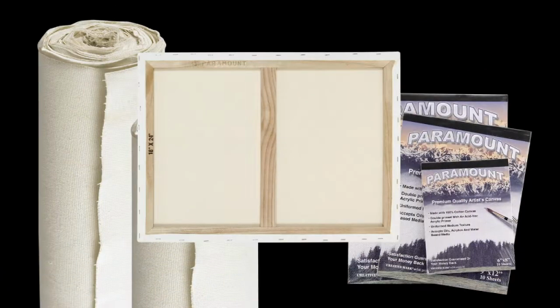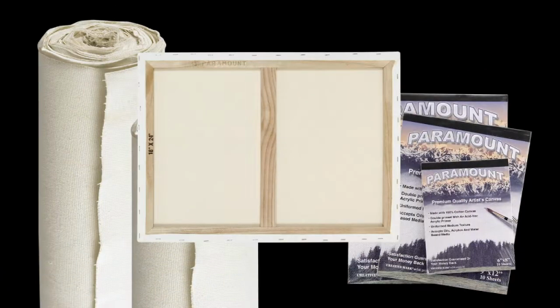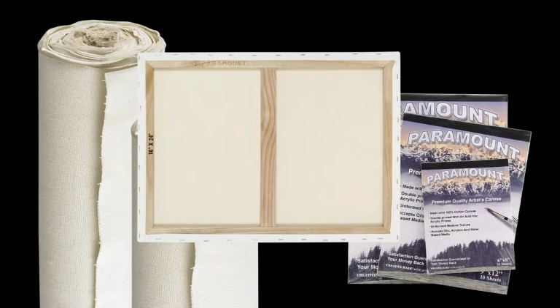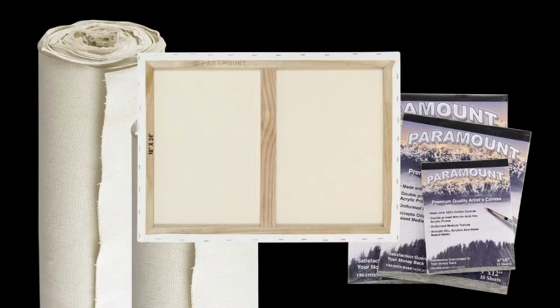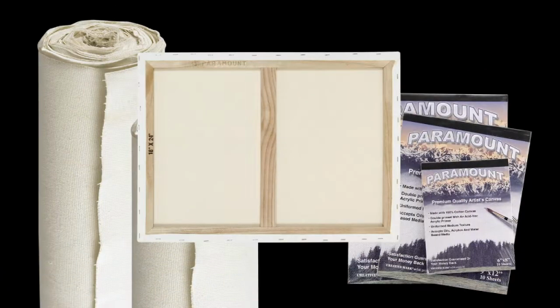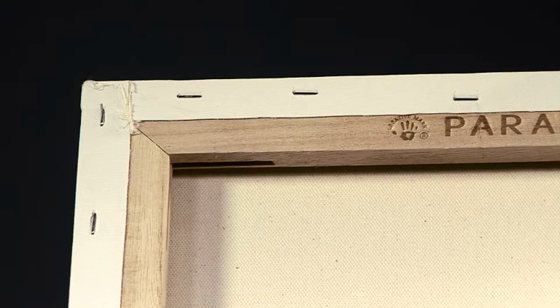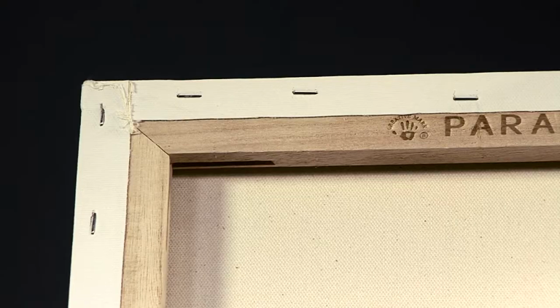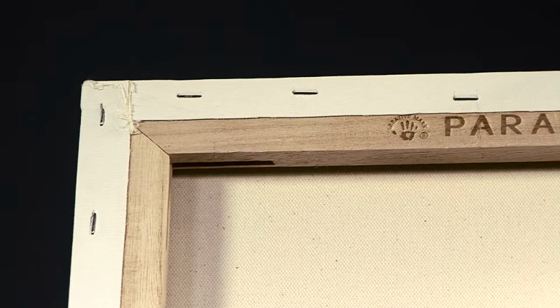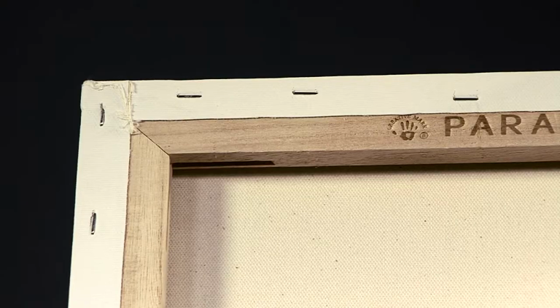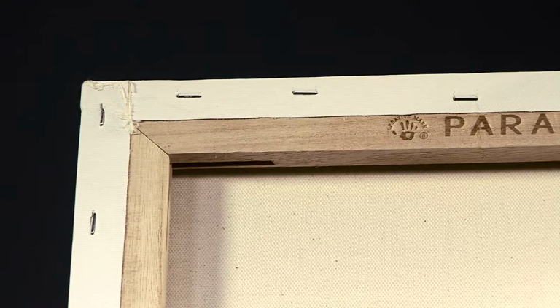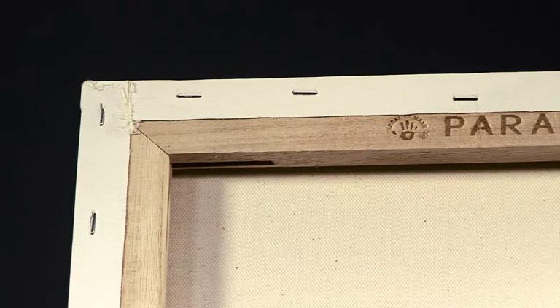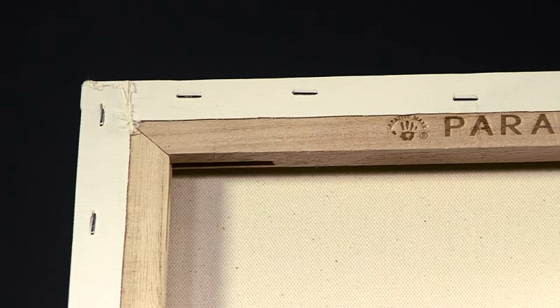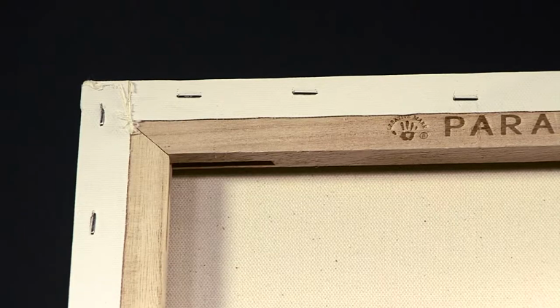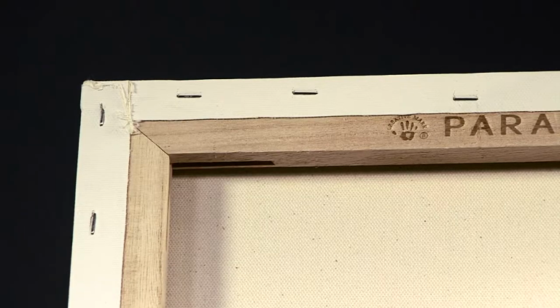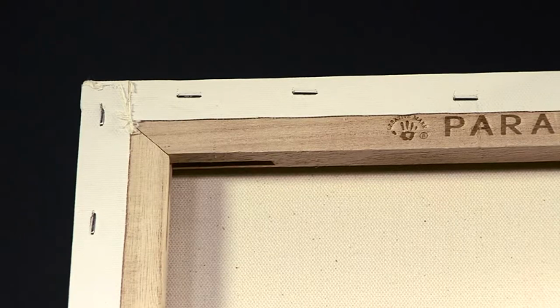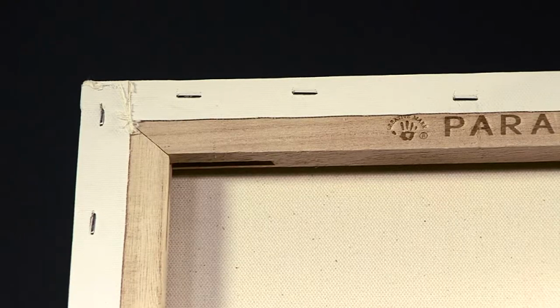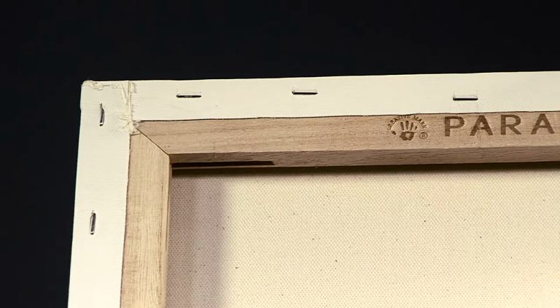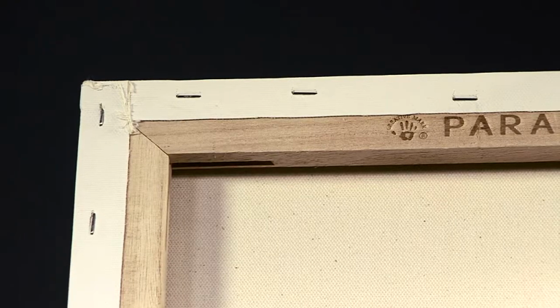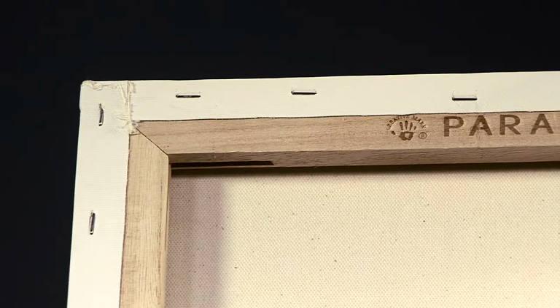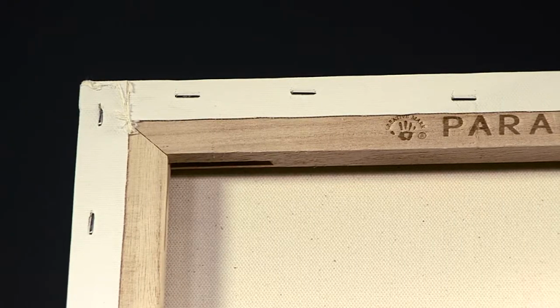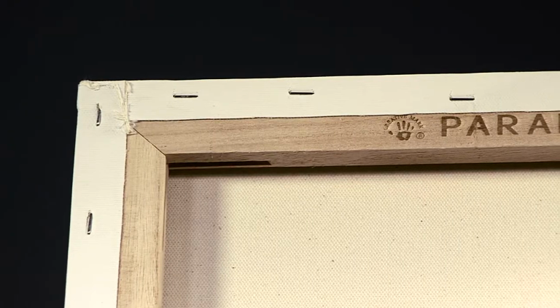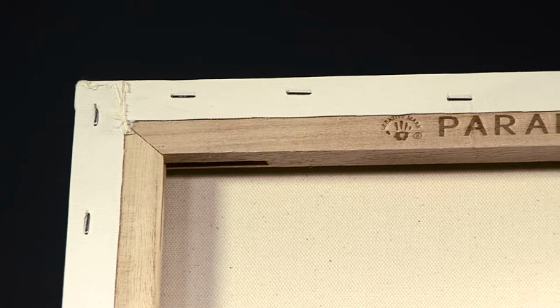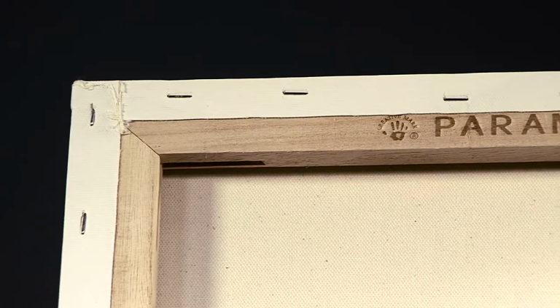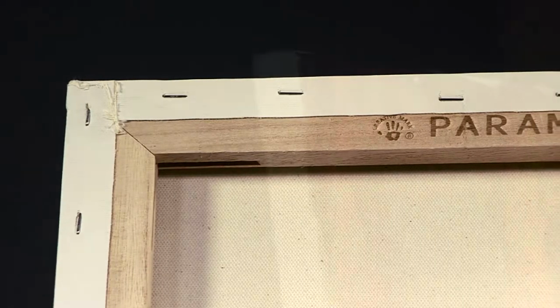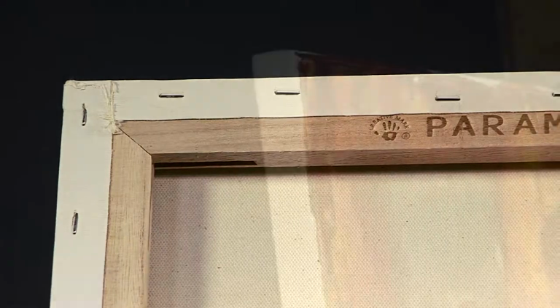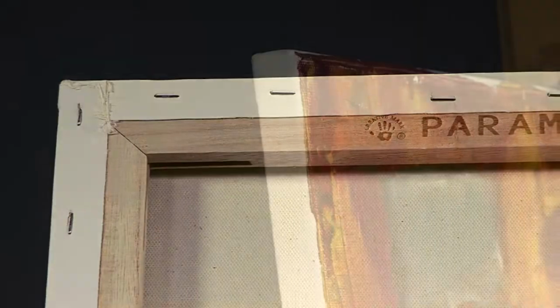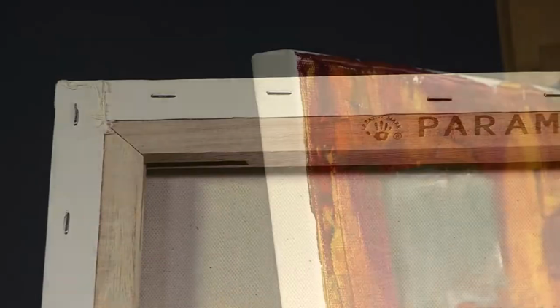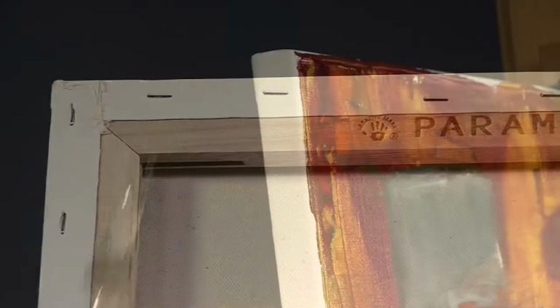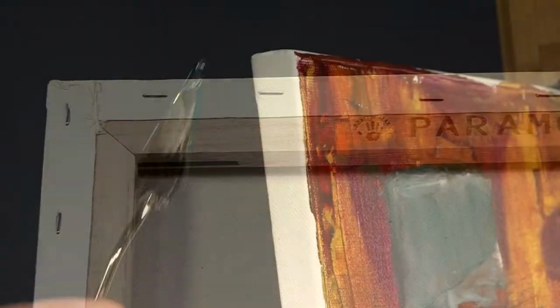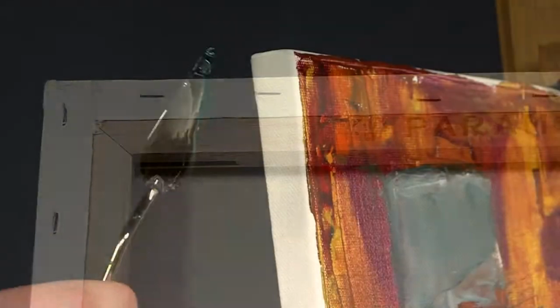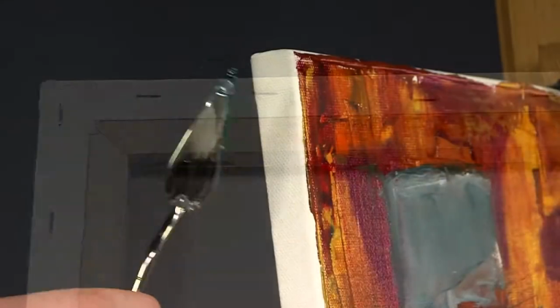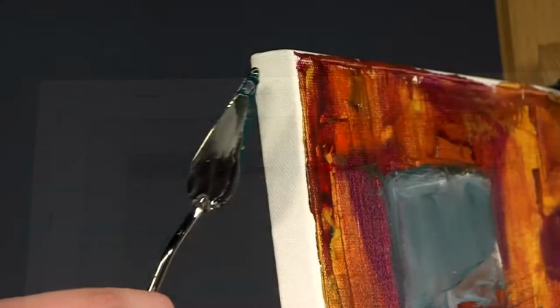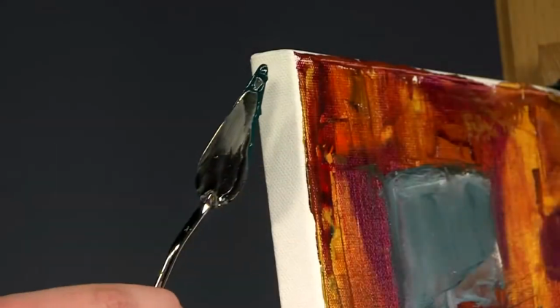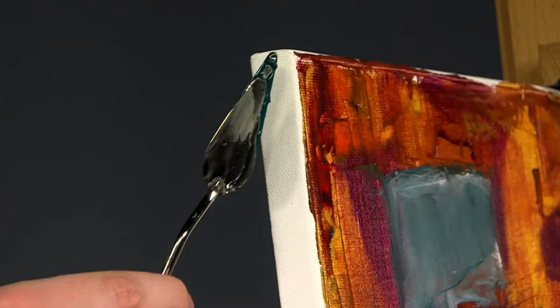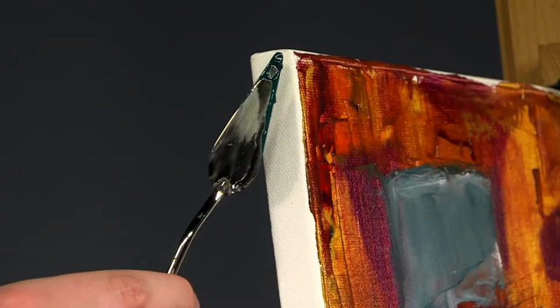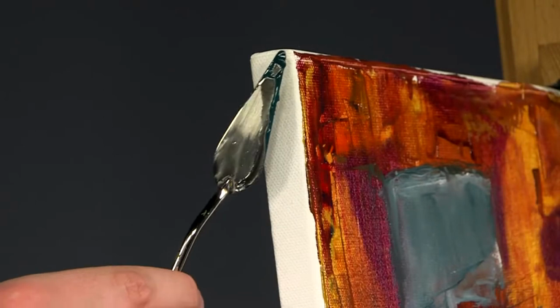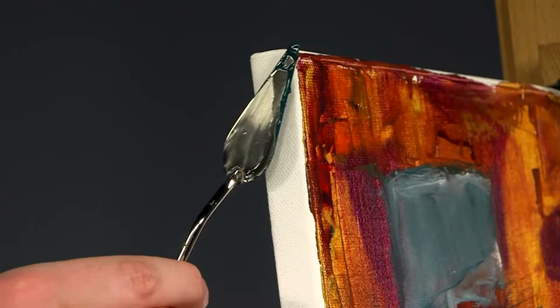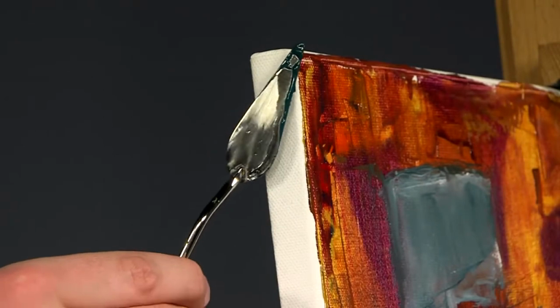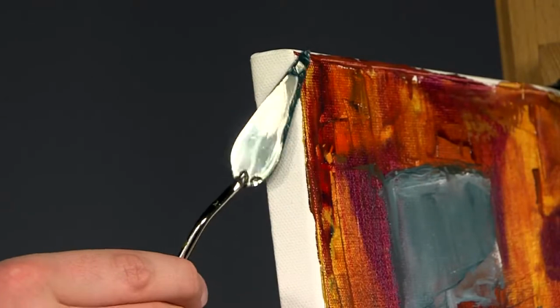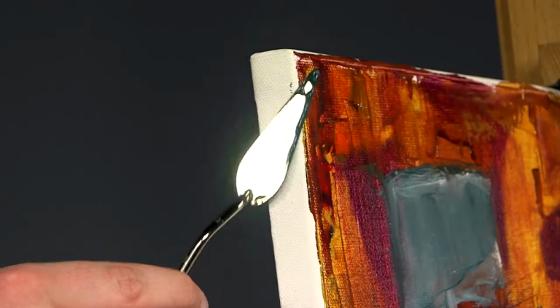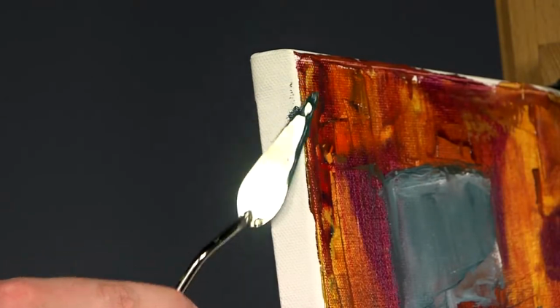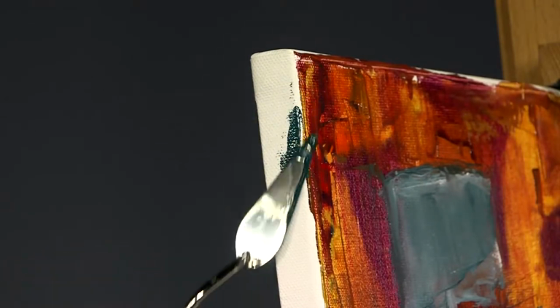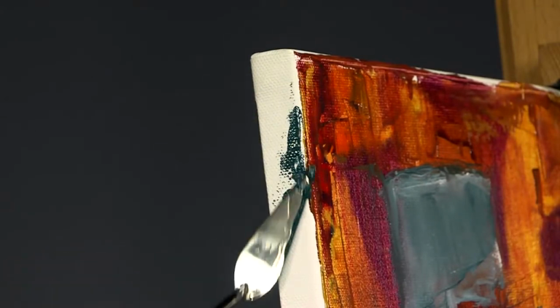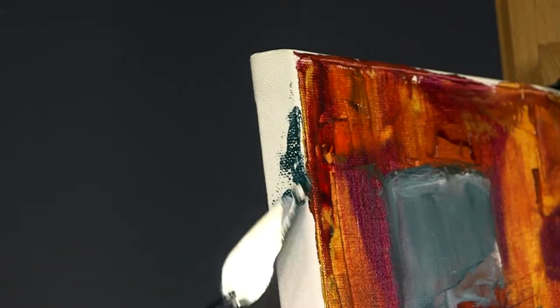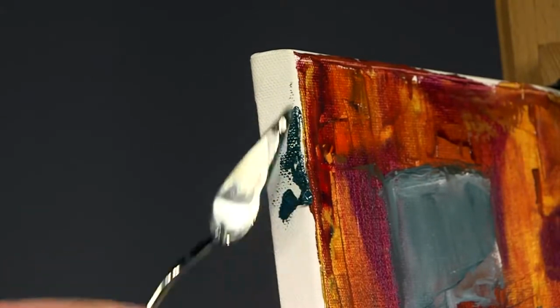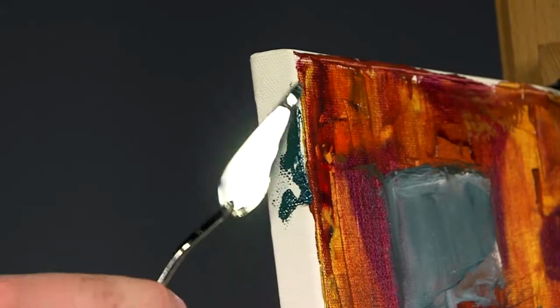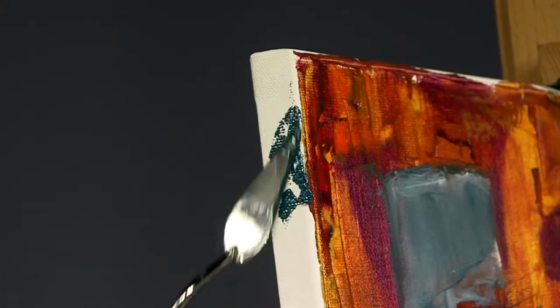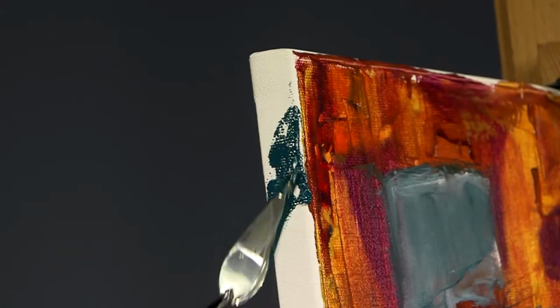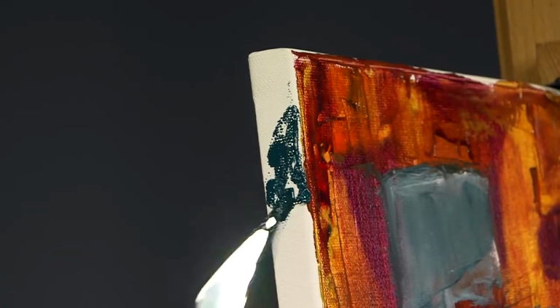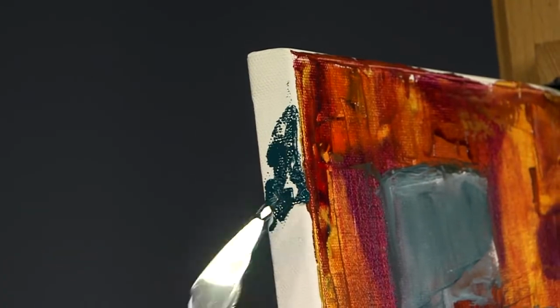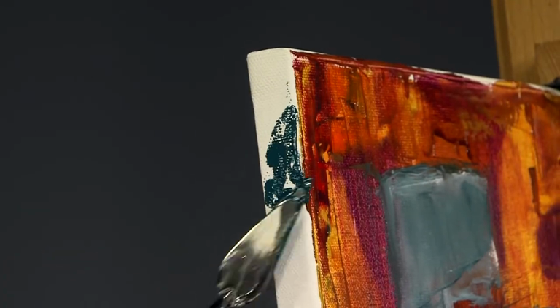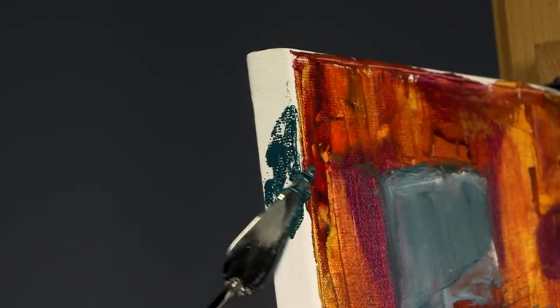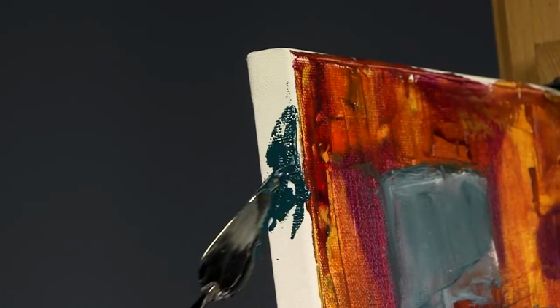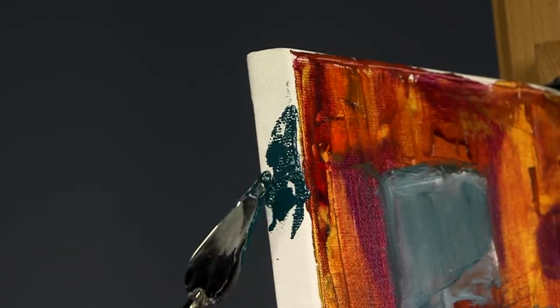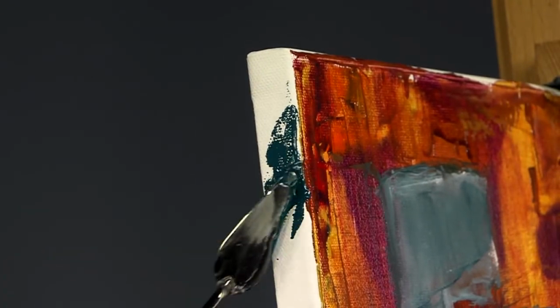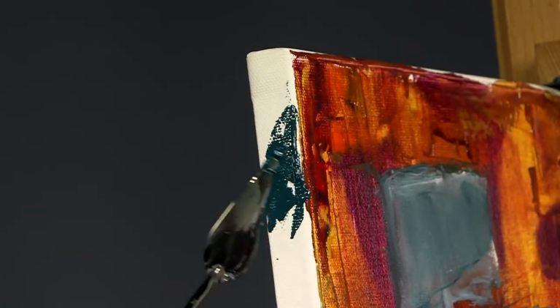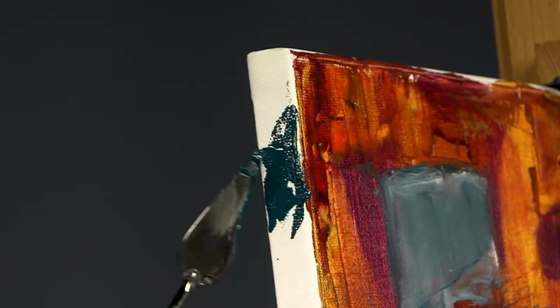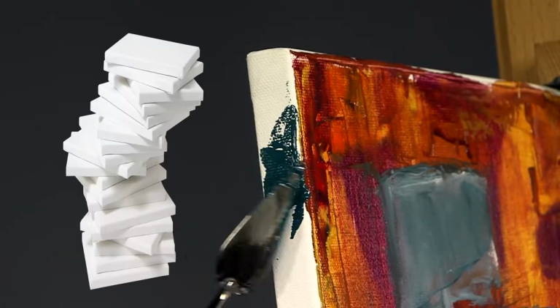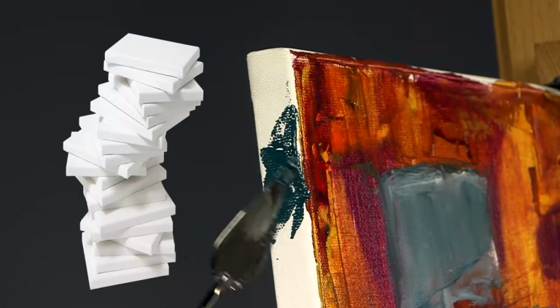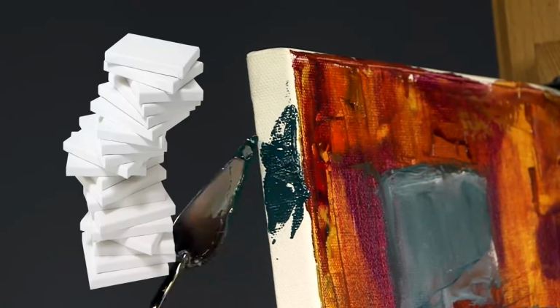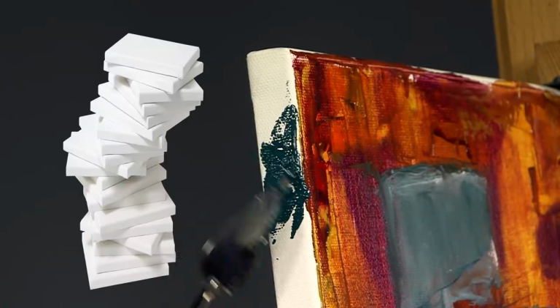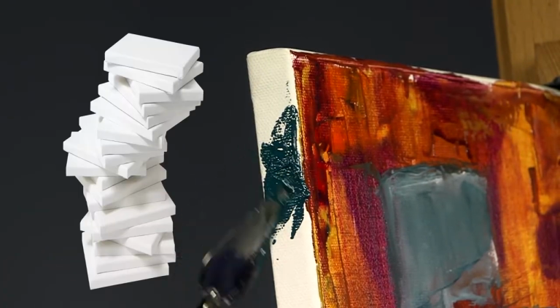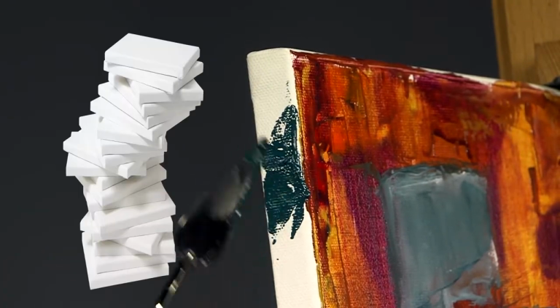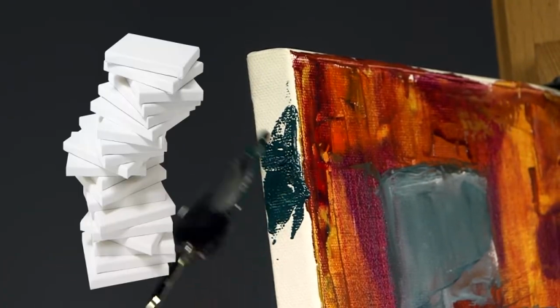Pre-stretched Paramount canvases are back stapled to allow for a paintable edge and easy remounting. Try one of the 28 varieties of sizes available.